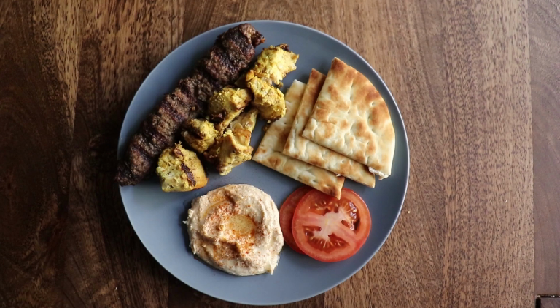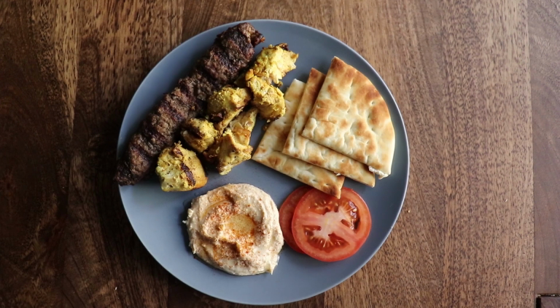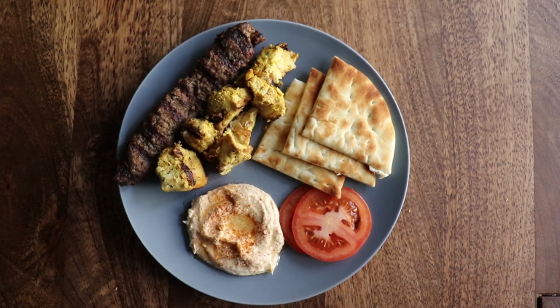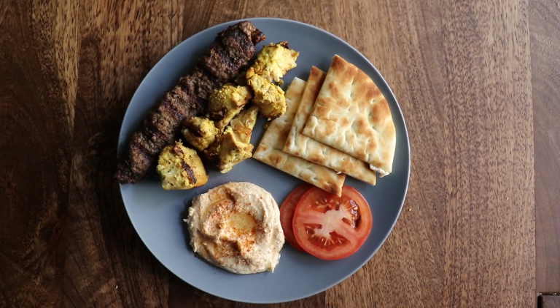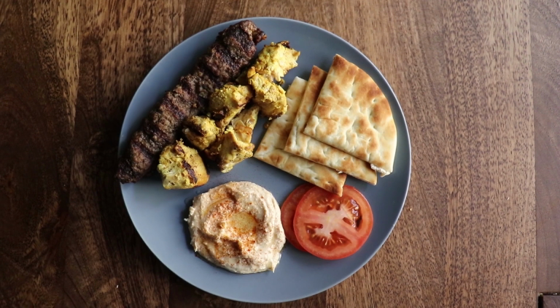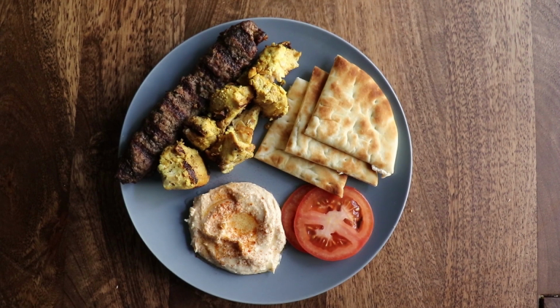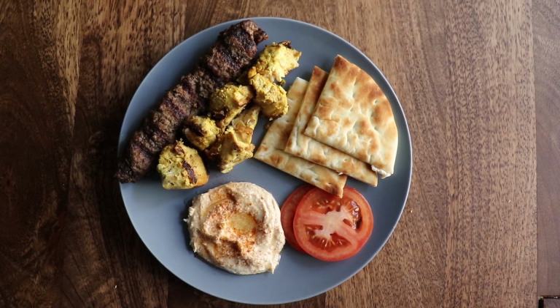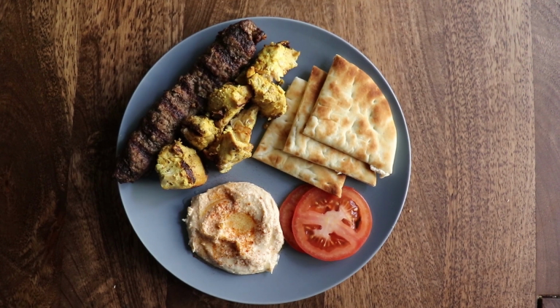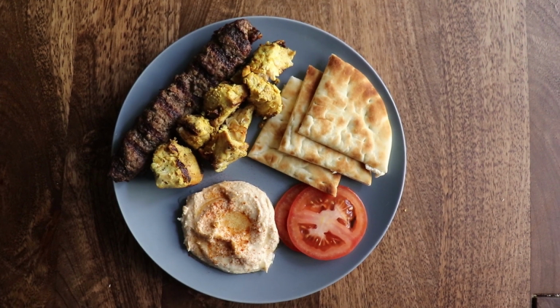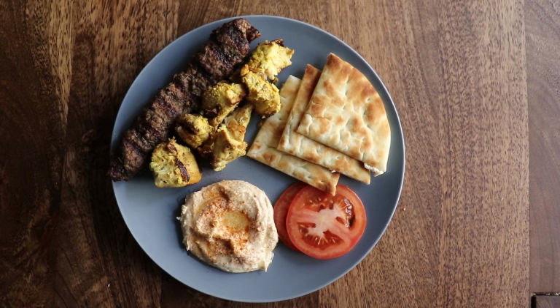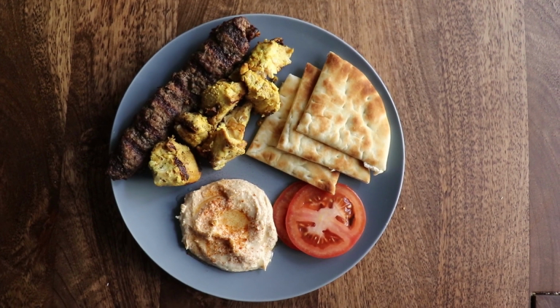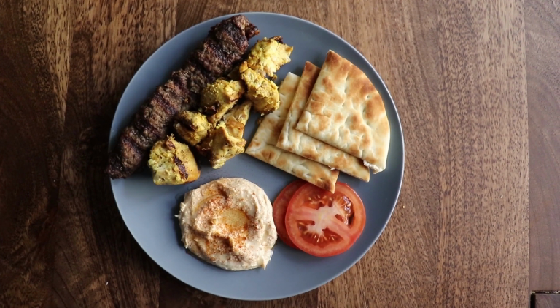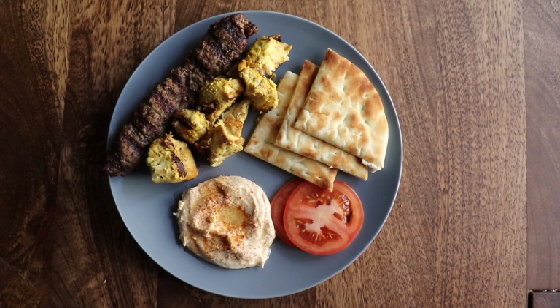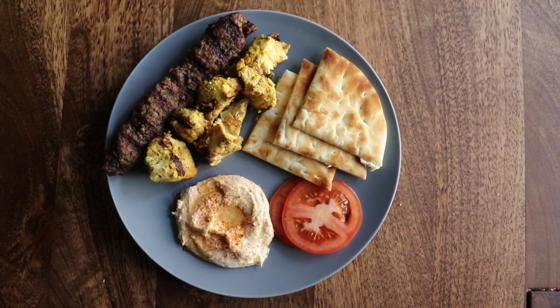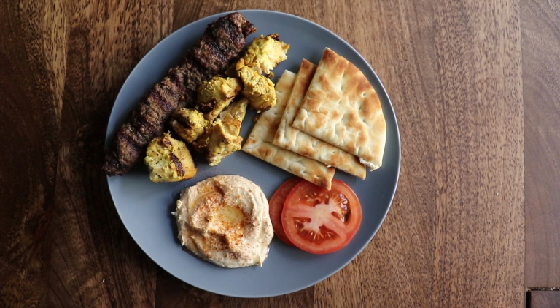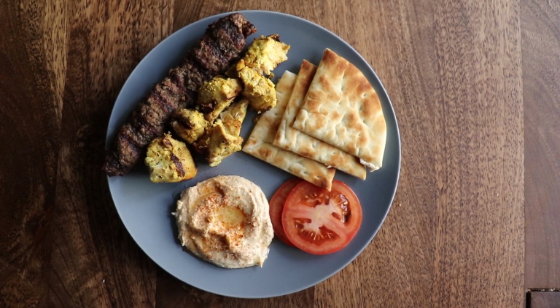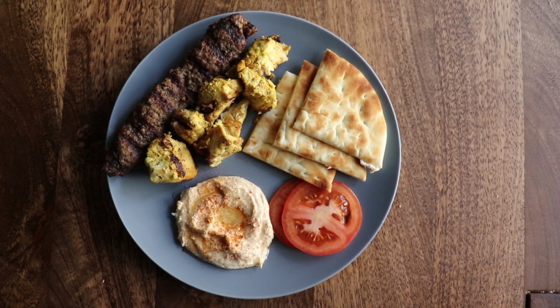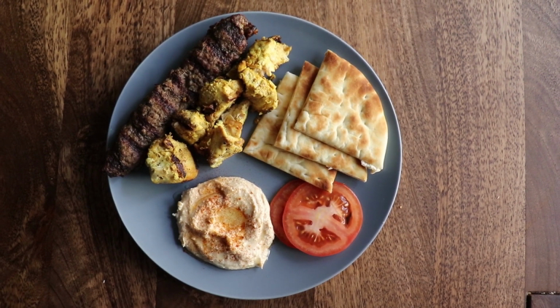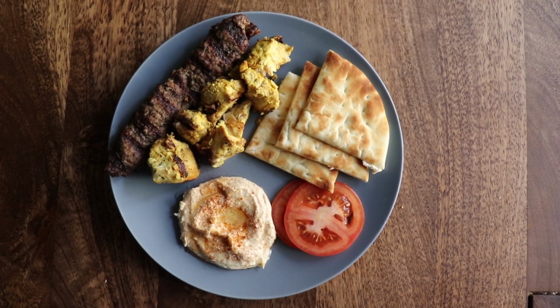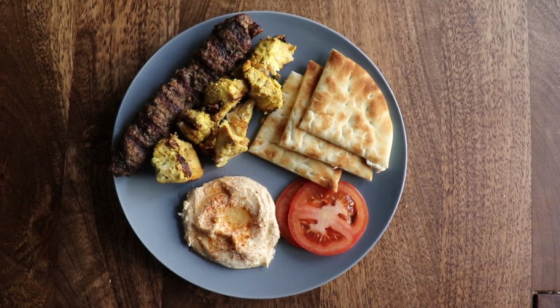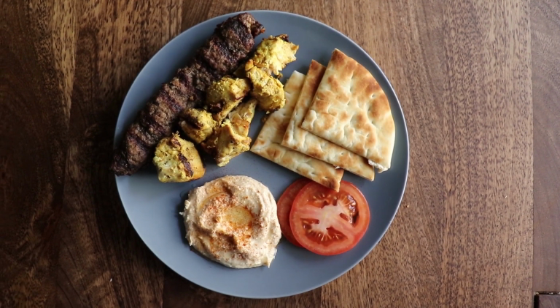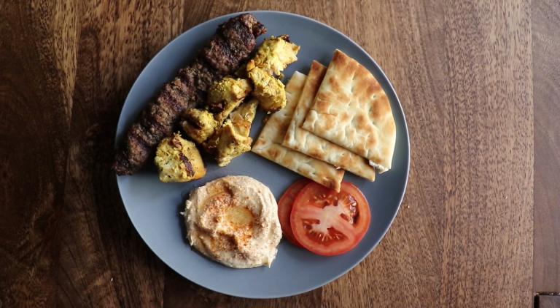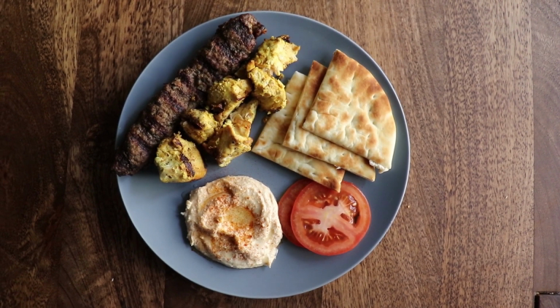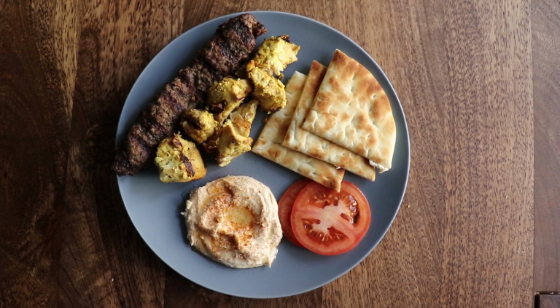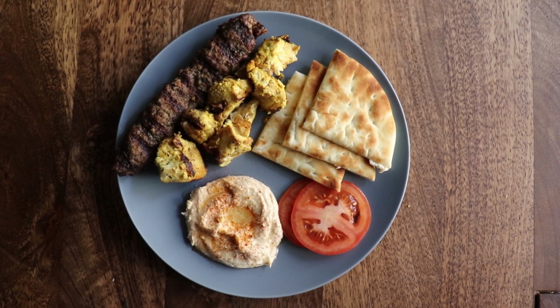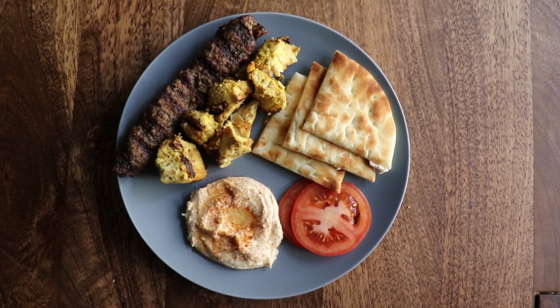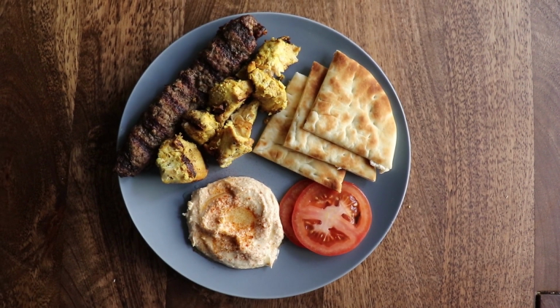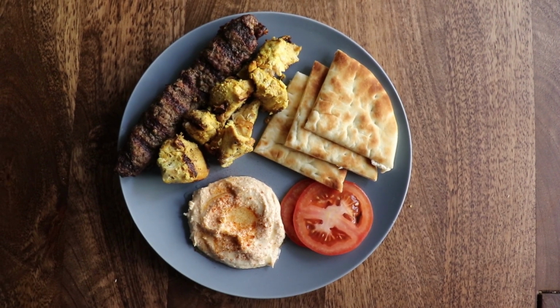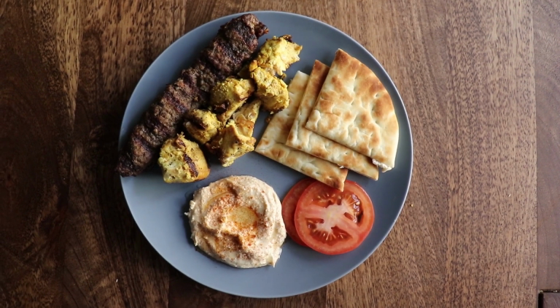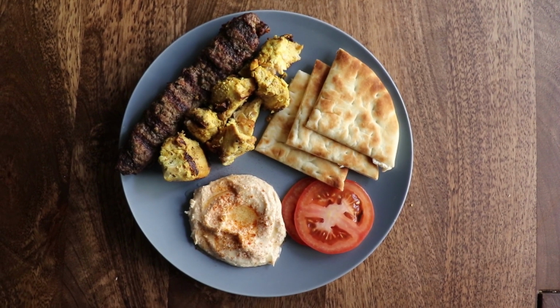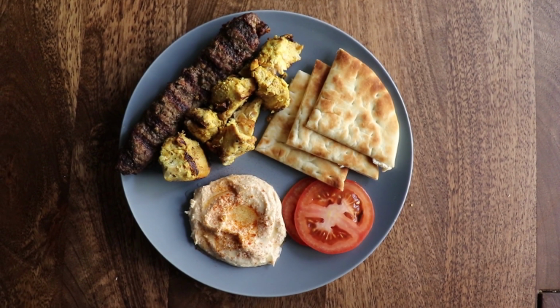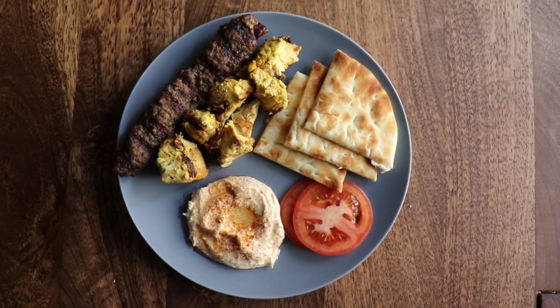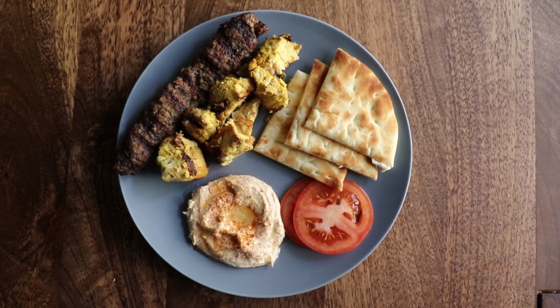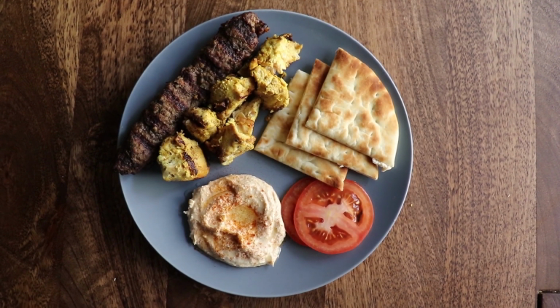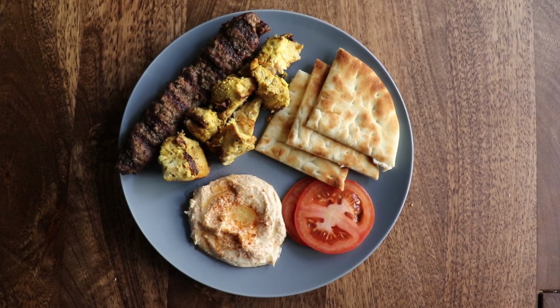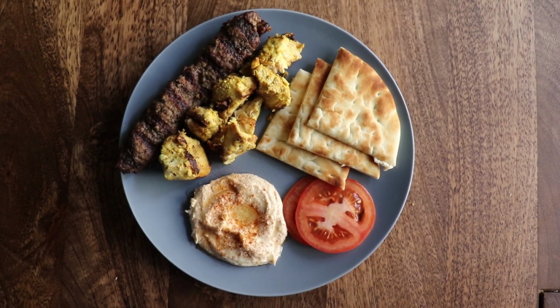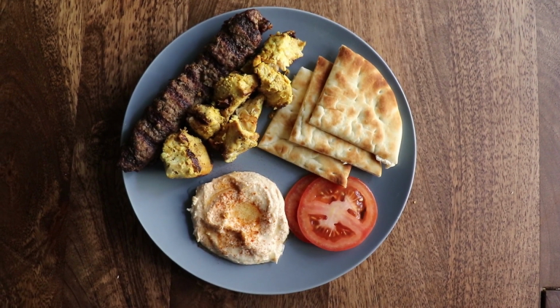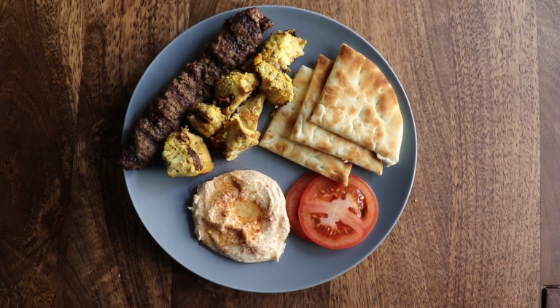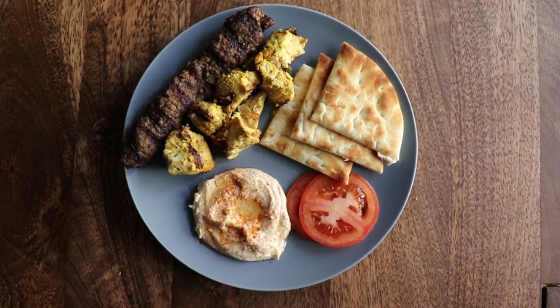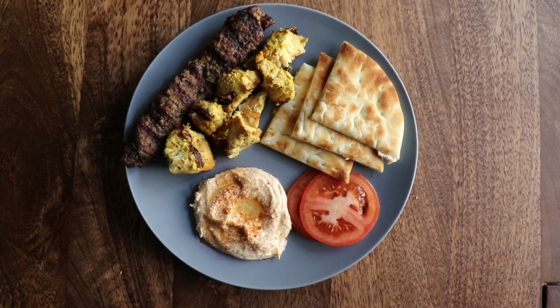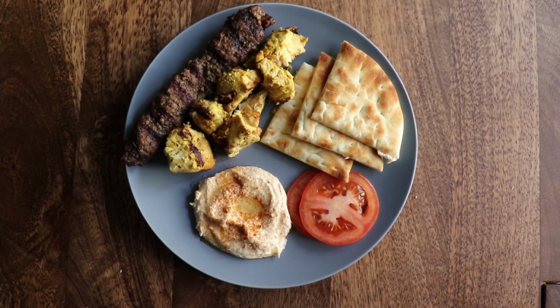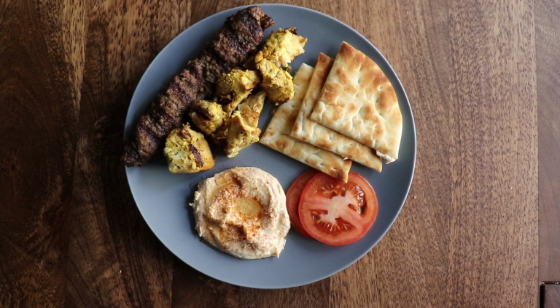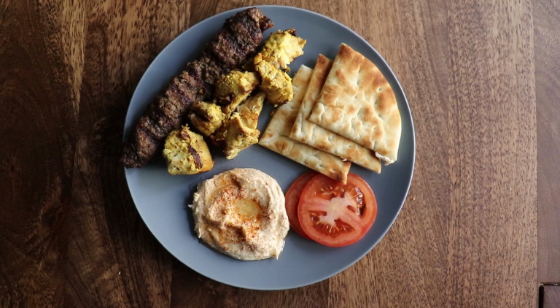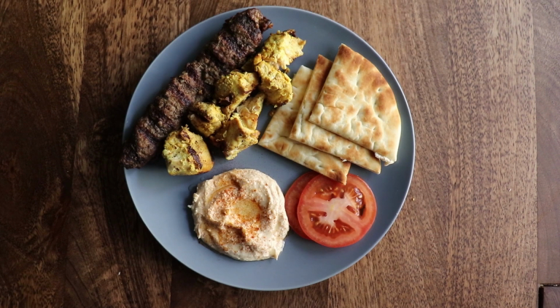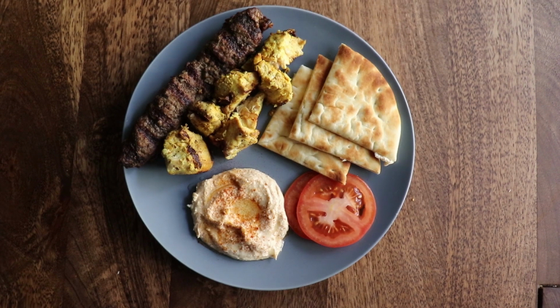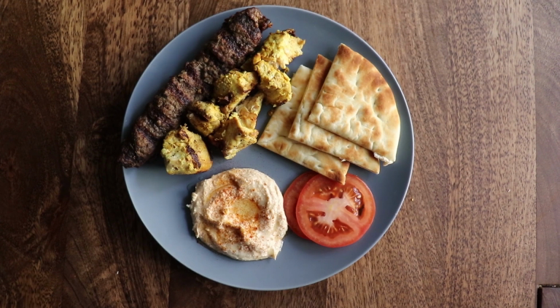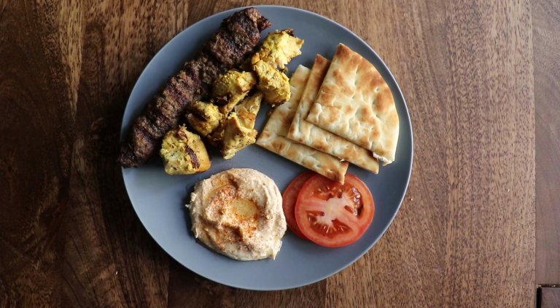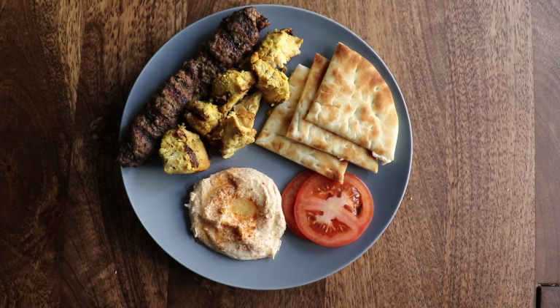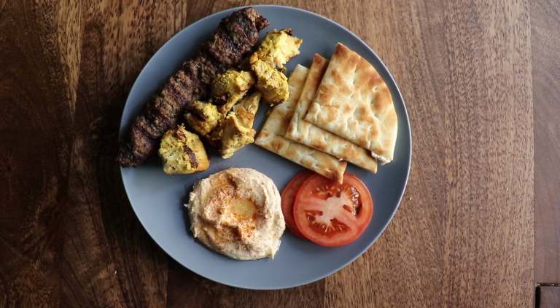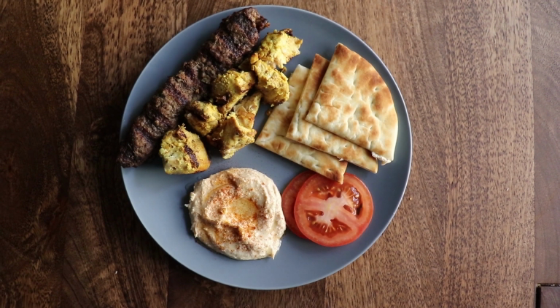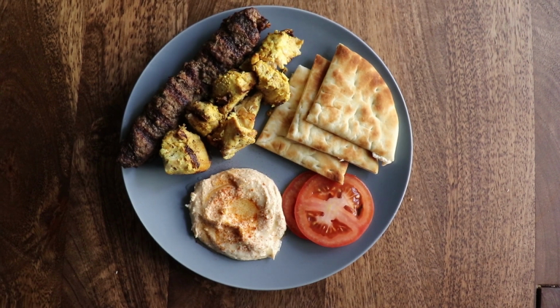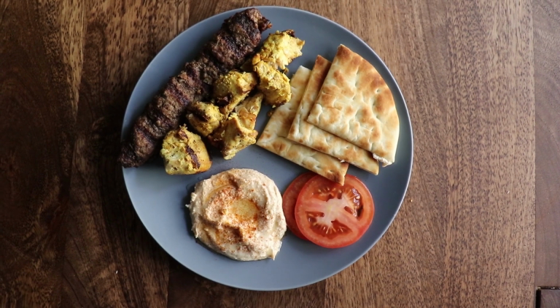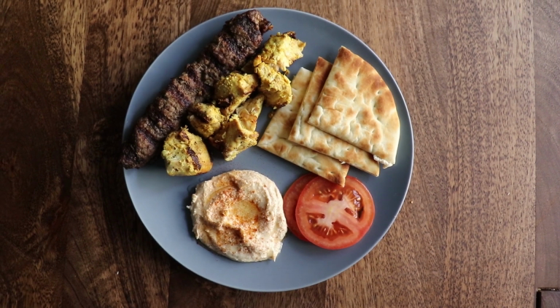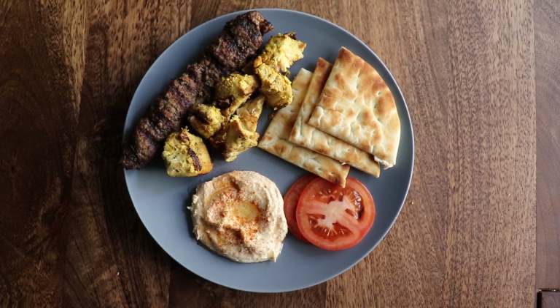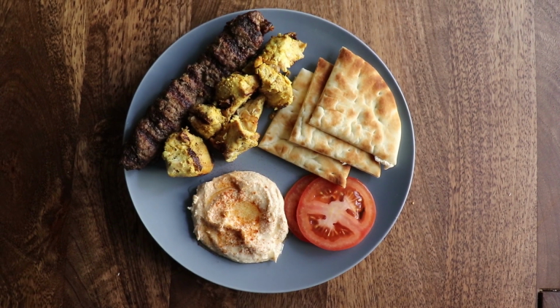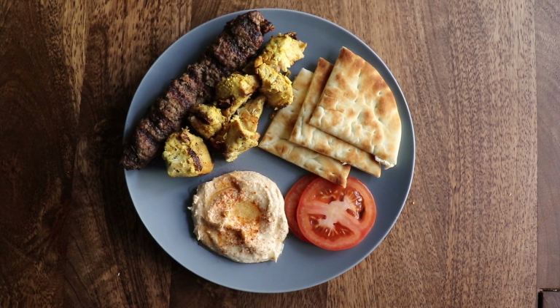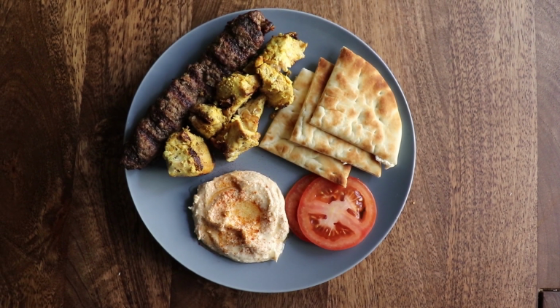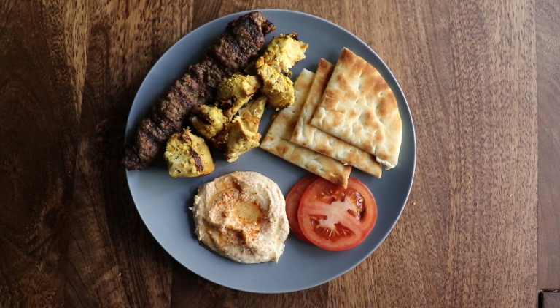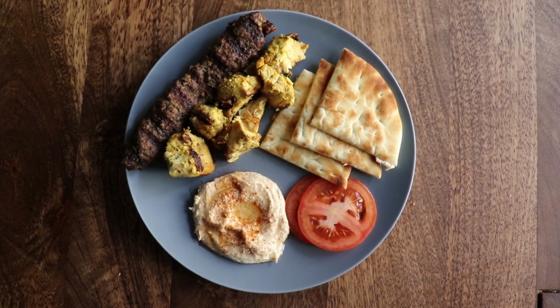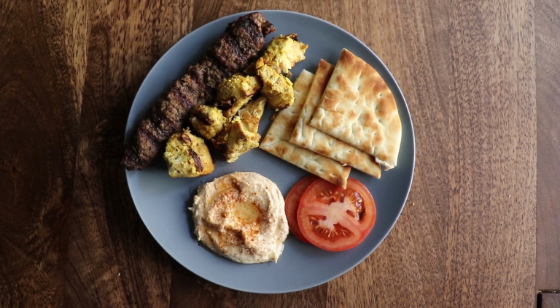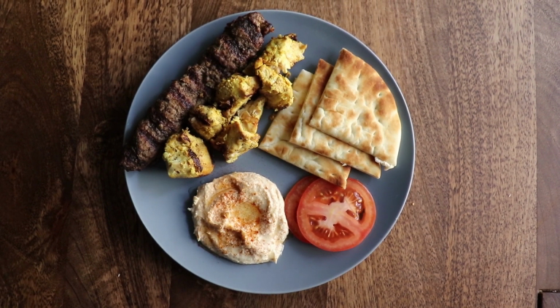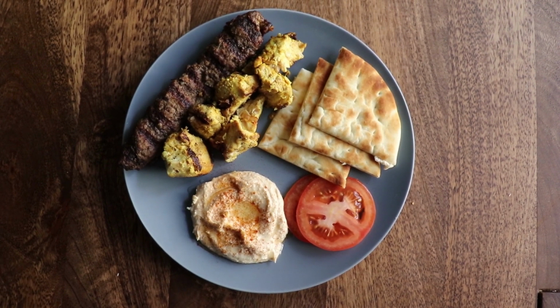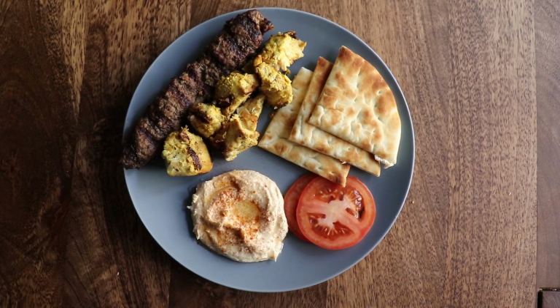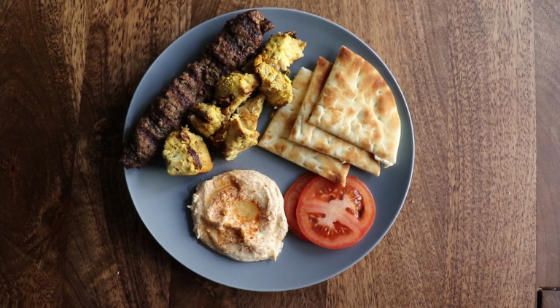What's up guys? Welcome back to the Cheesy Desert Cooking Vlog. Today we're making some deliciously savory Persian kubideh and jujeh.